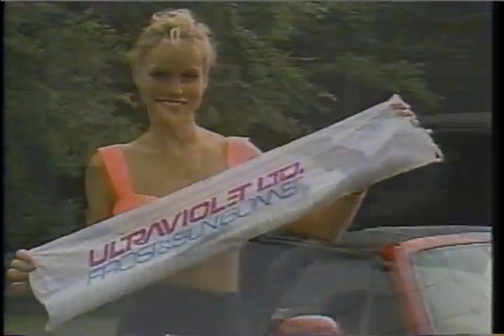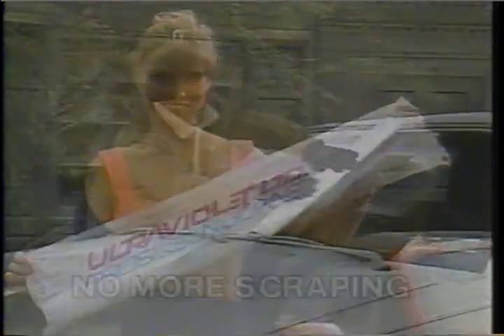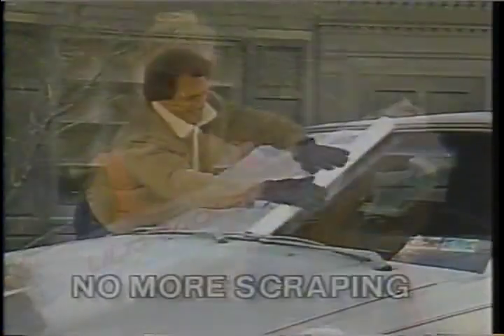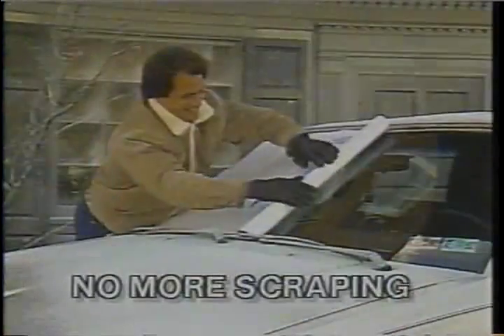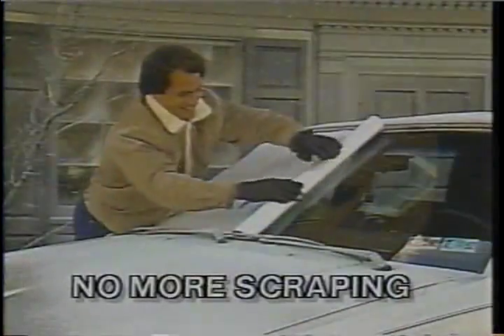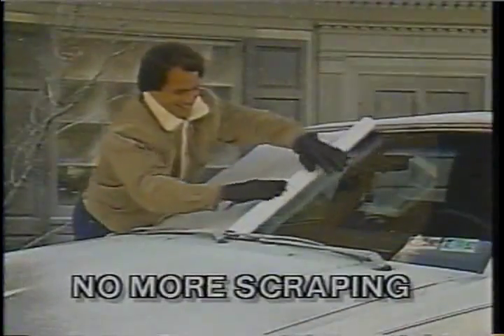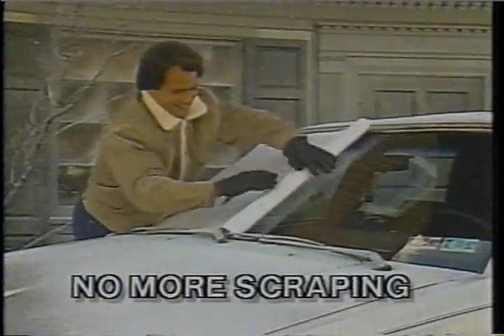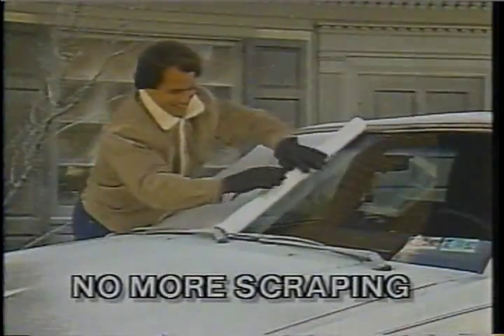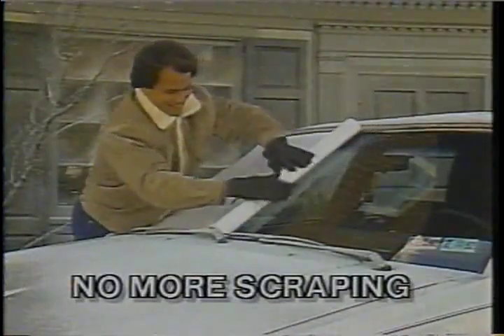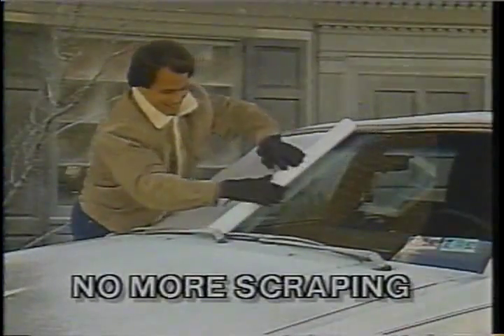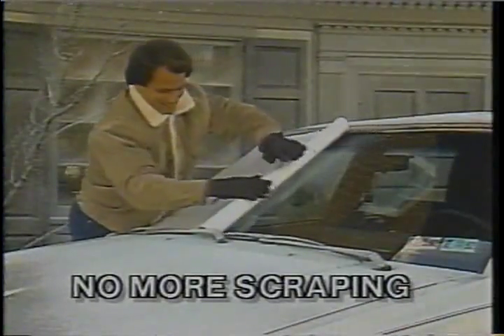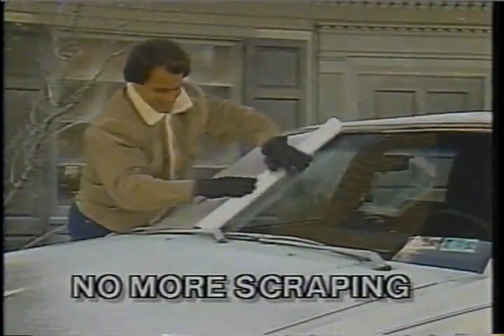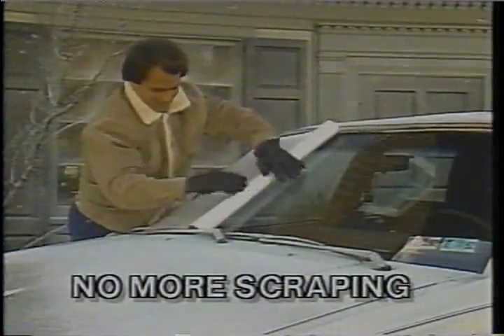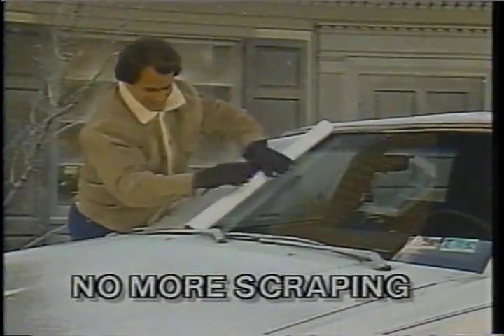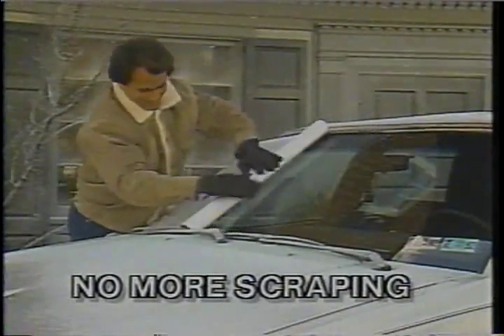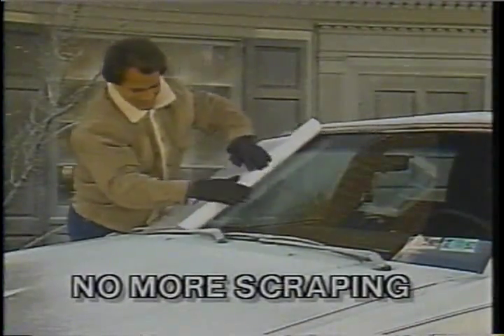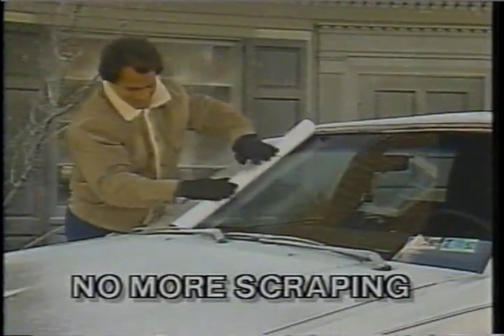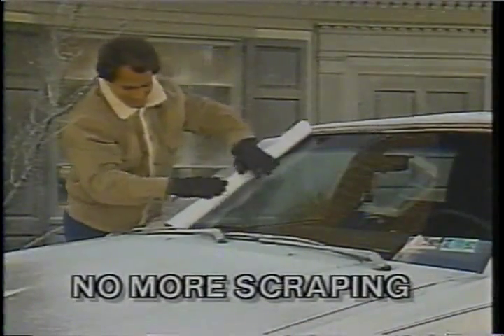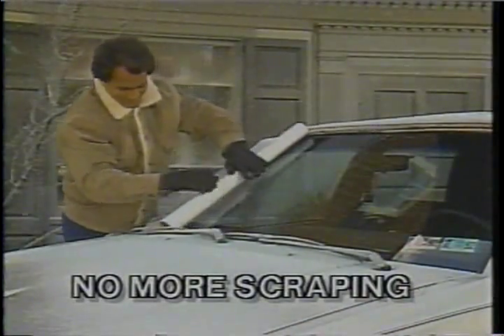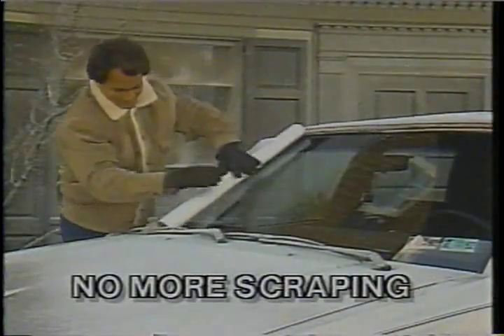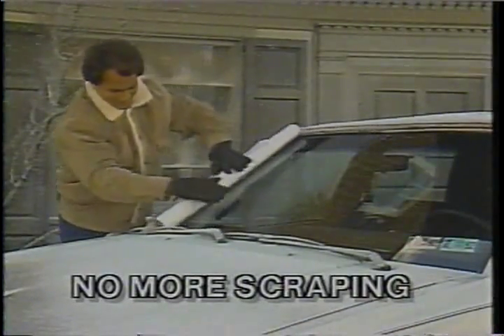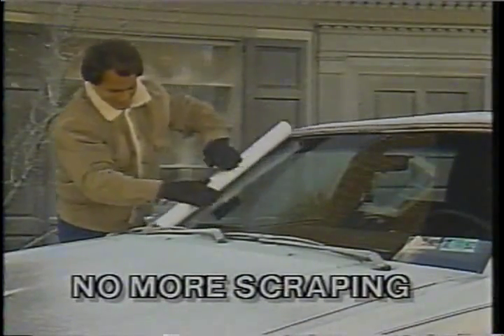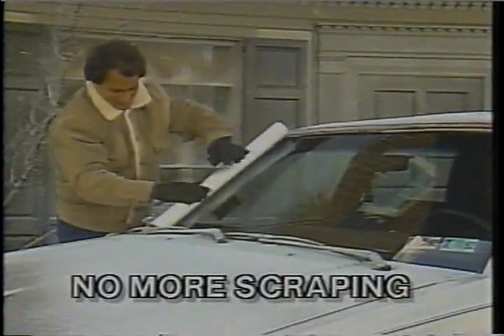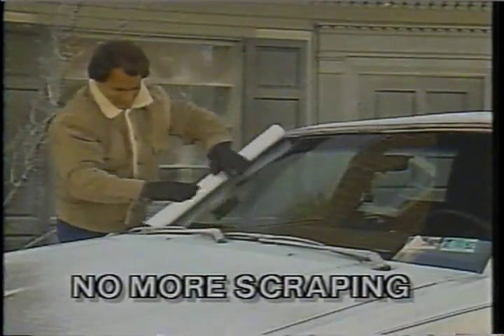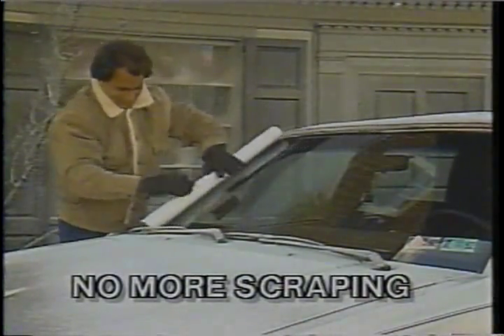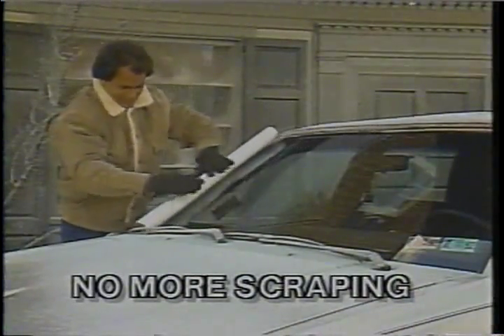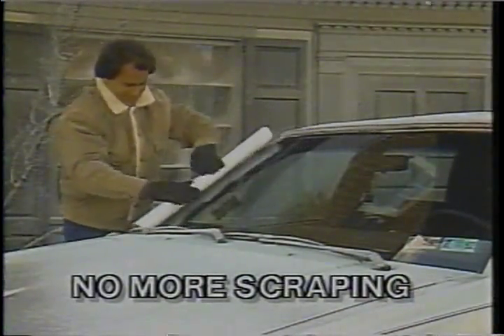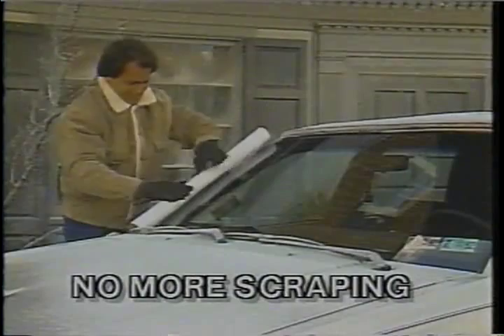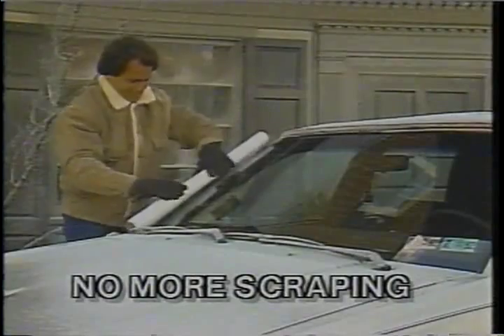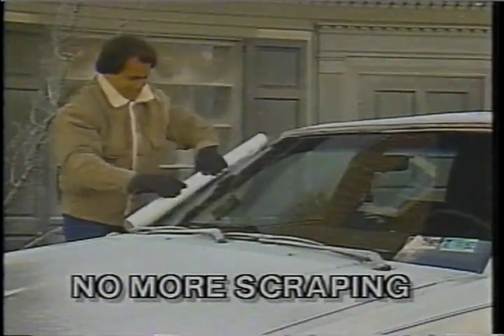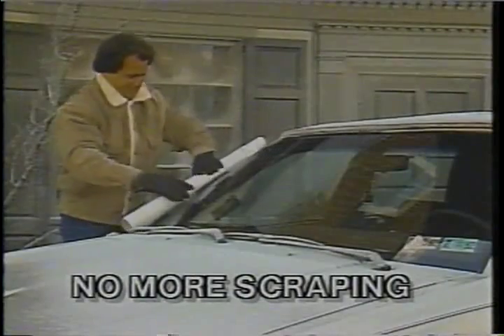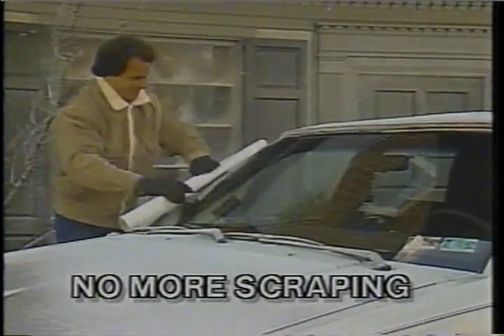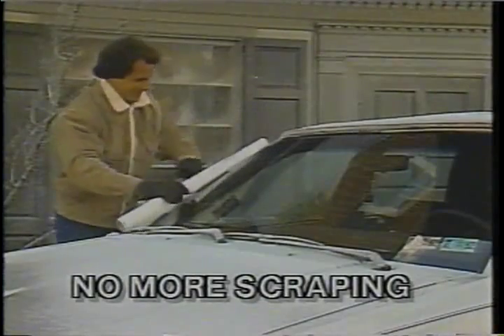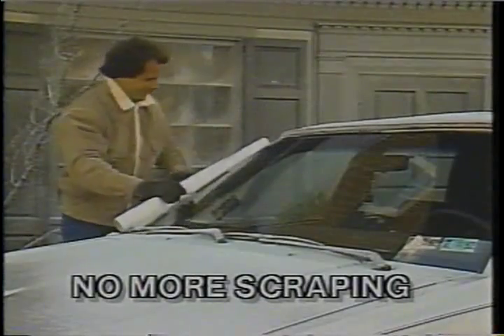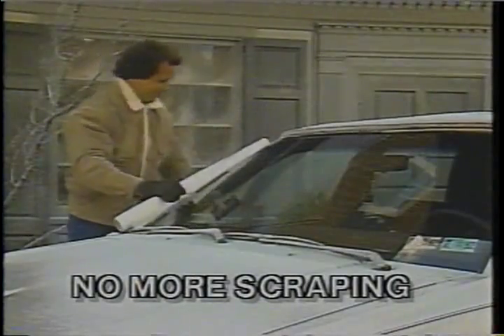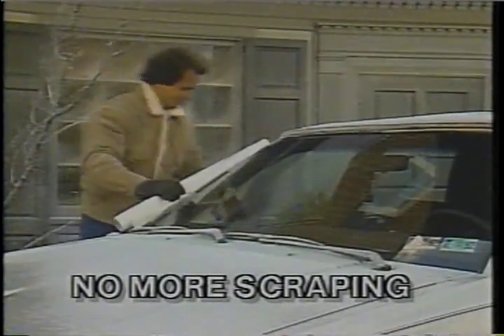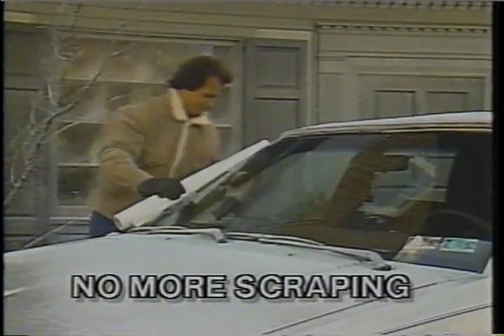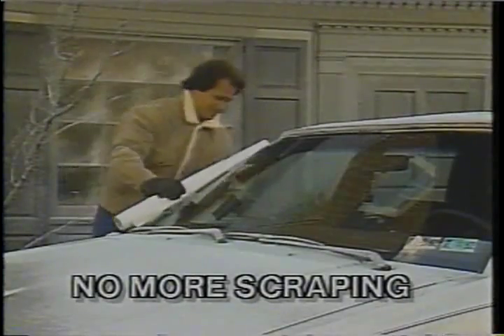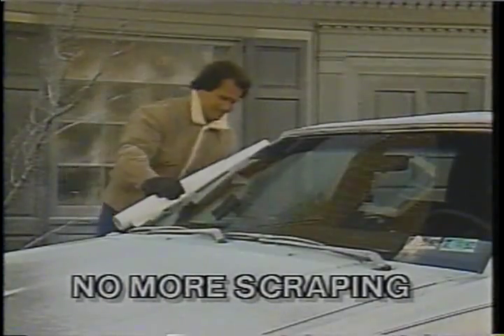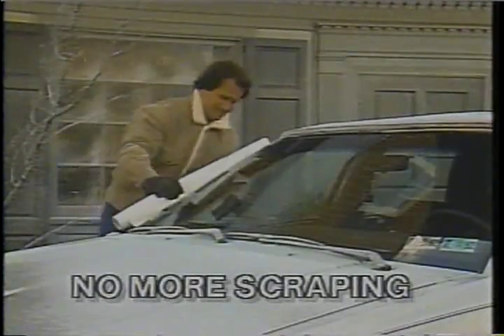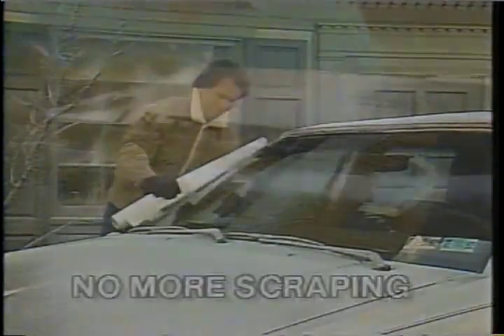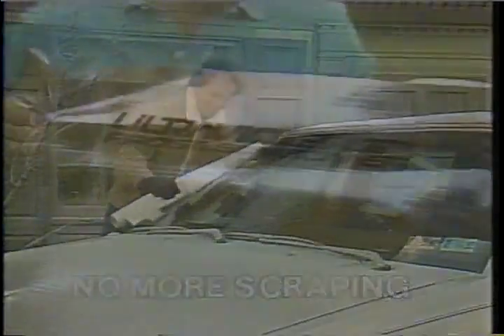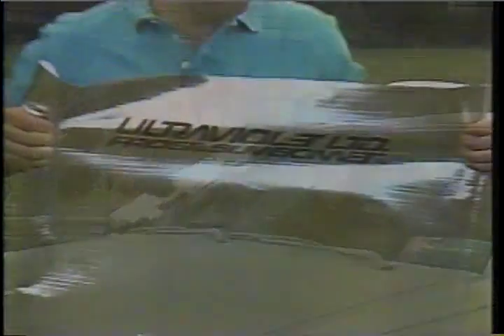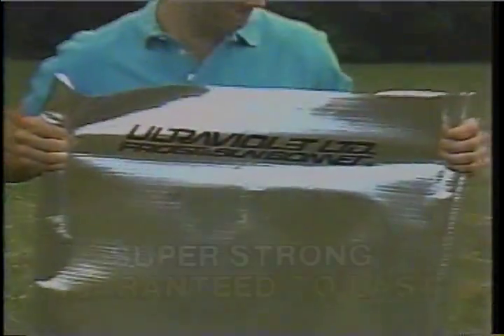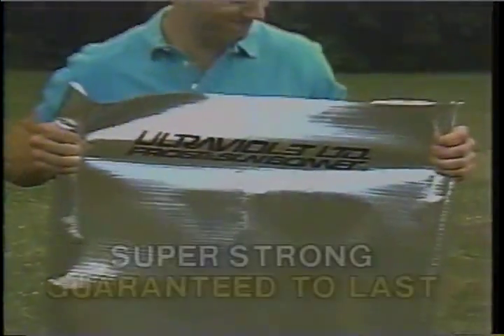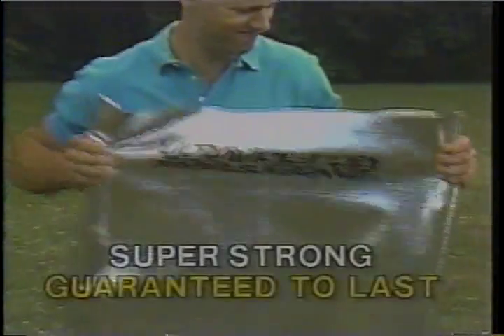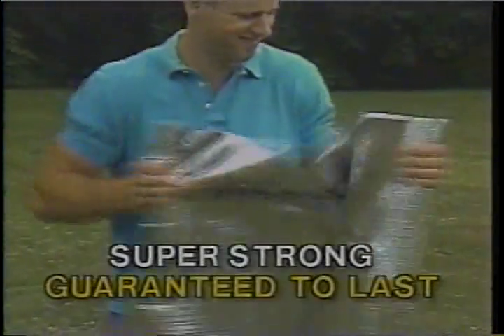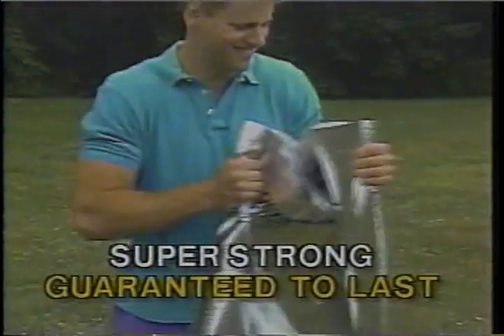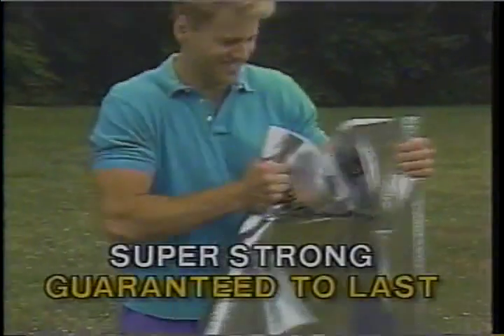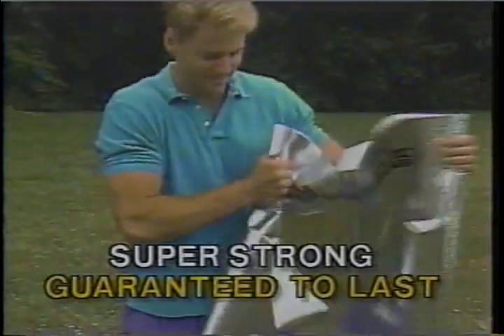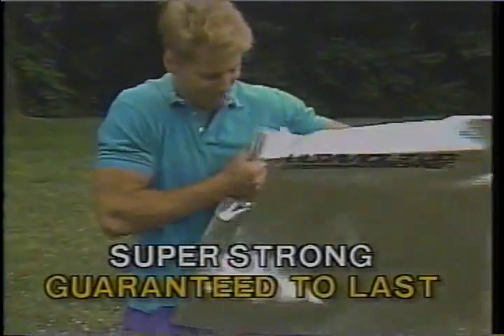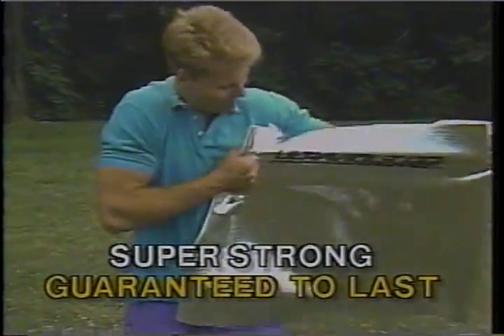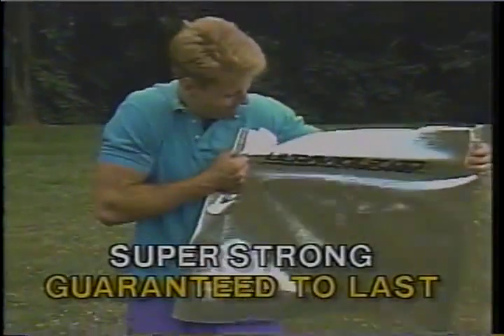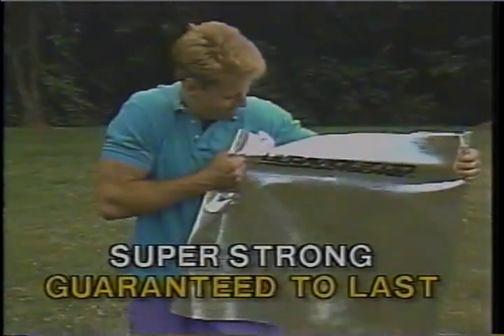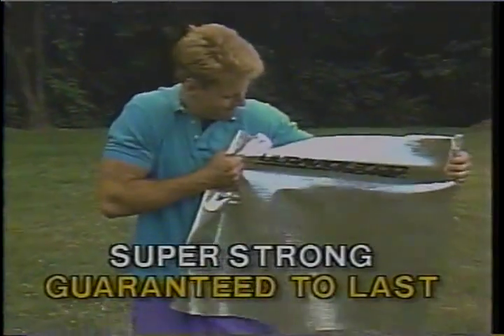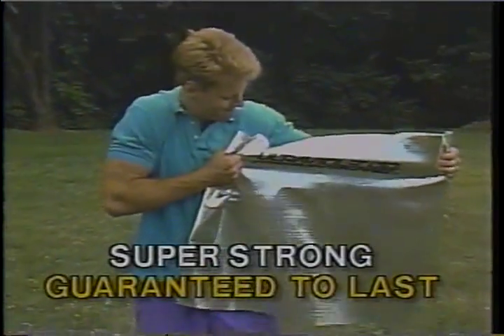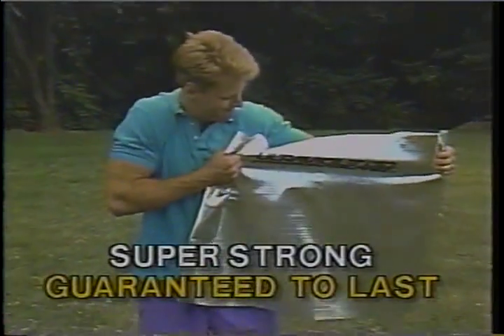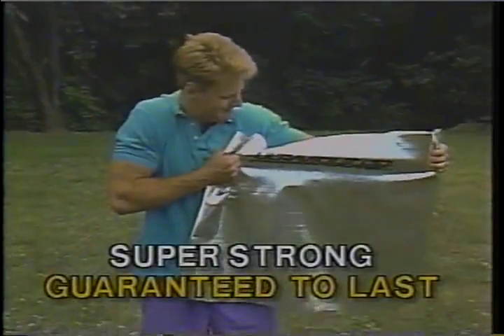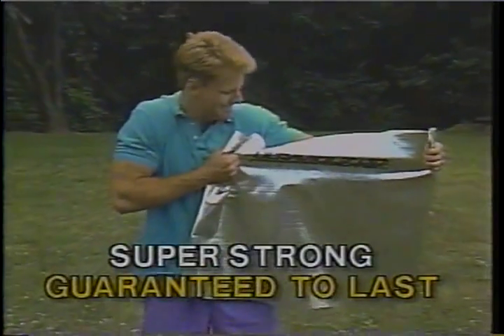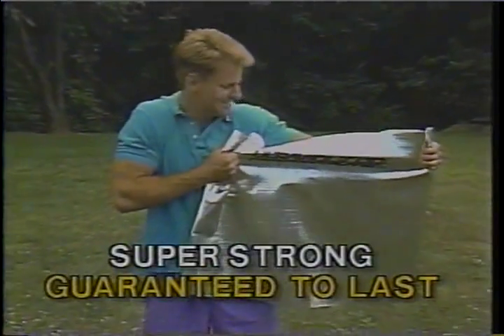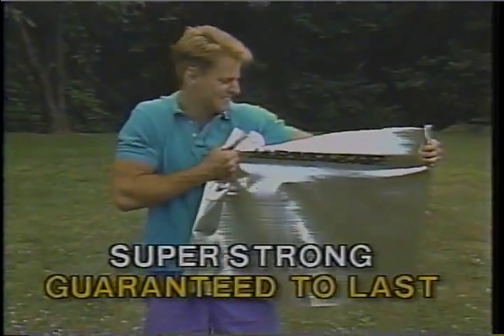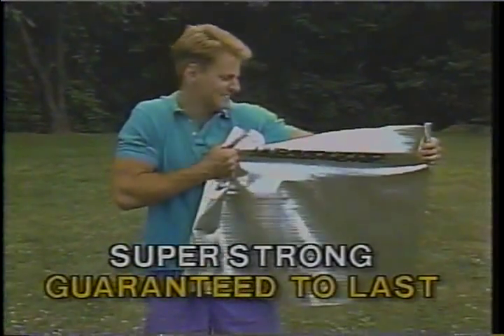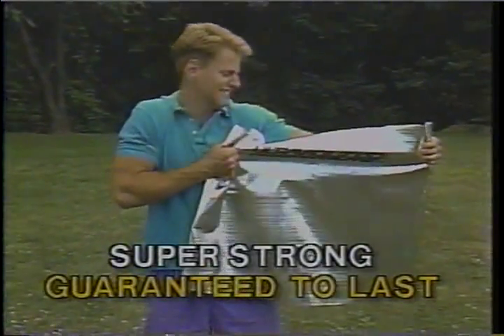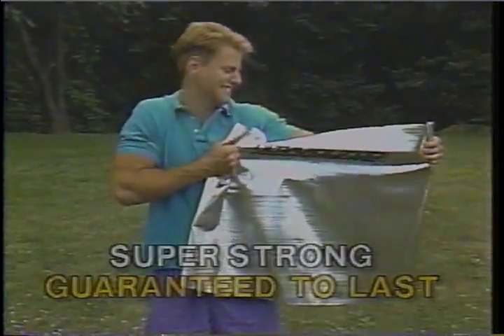In cold weather, the bonnet keeps your windshield frost-free, so you won't have to scrape. Made of a special high-tech material, it's guaranteed not to rip.